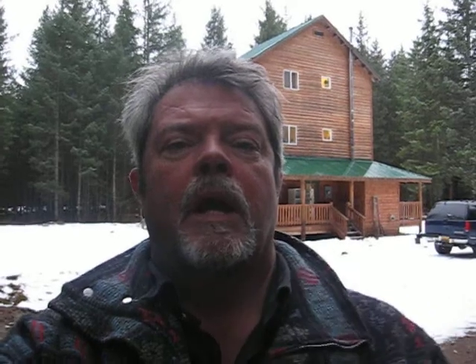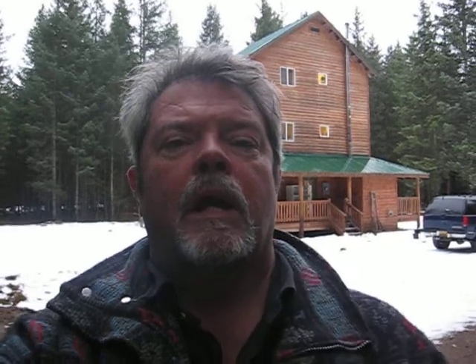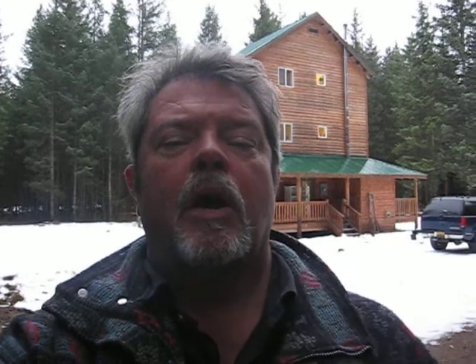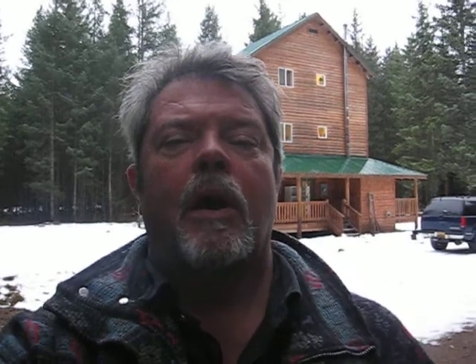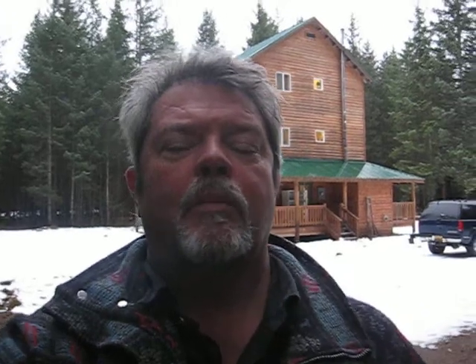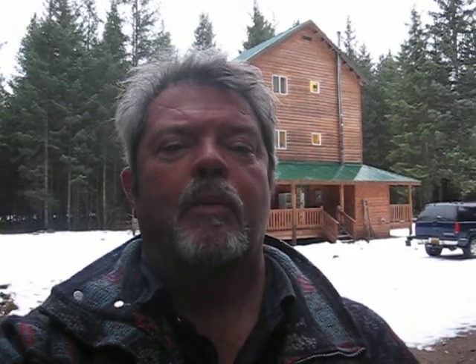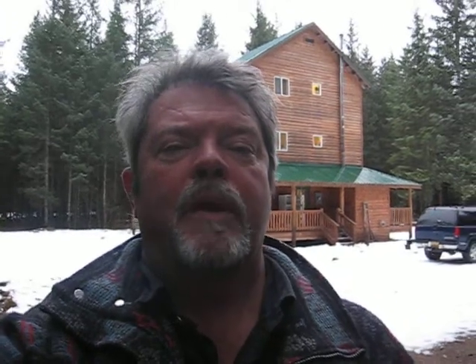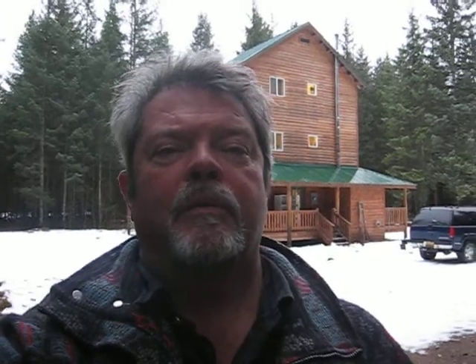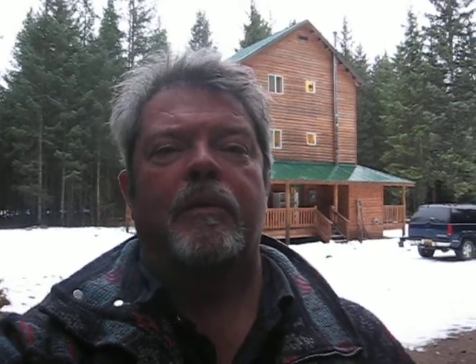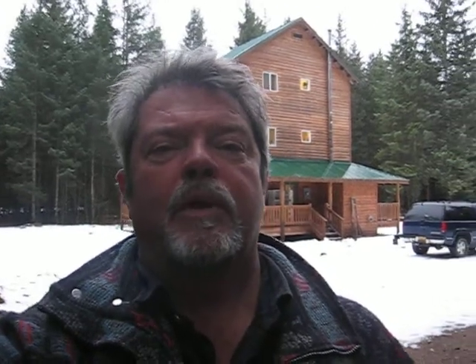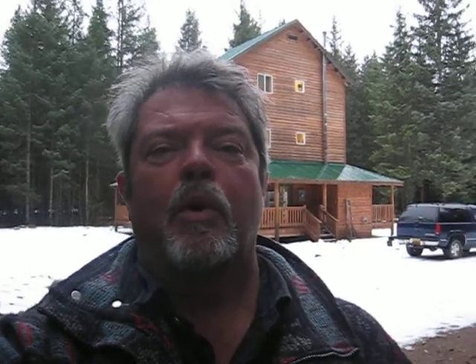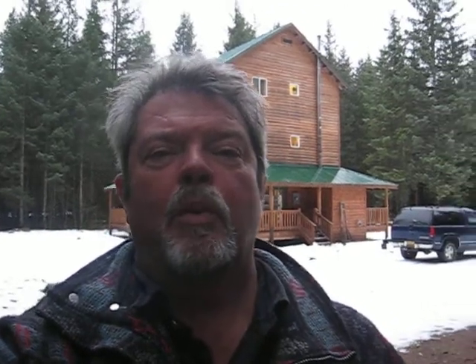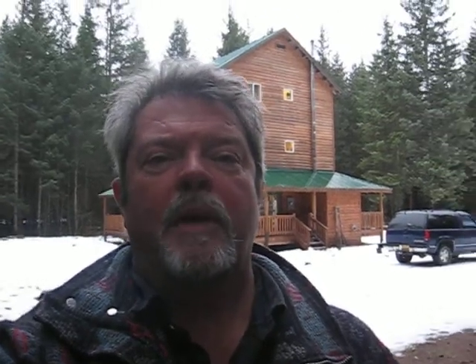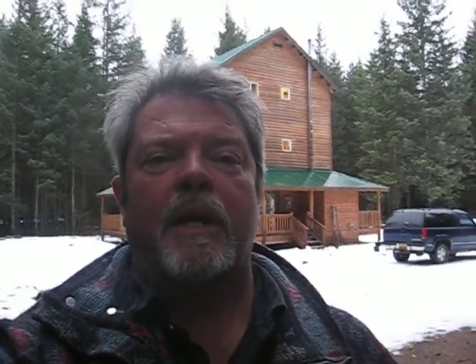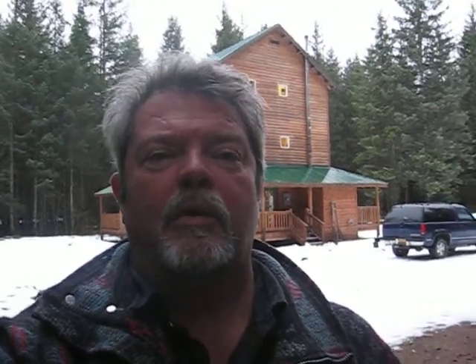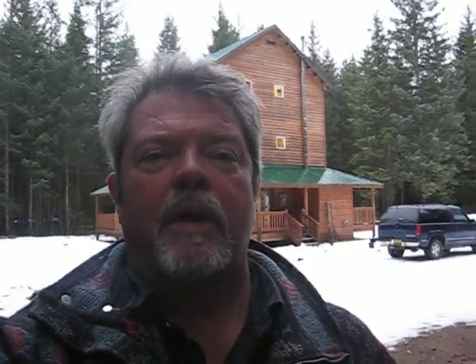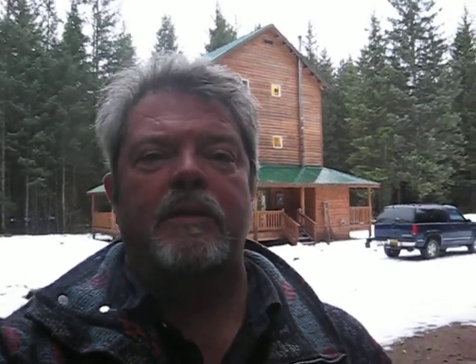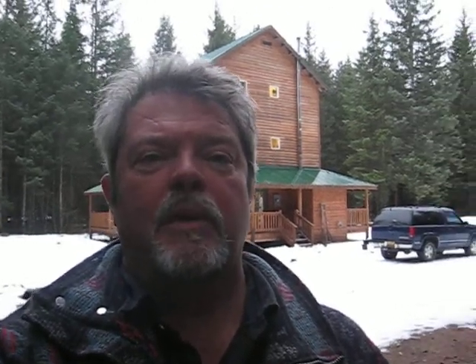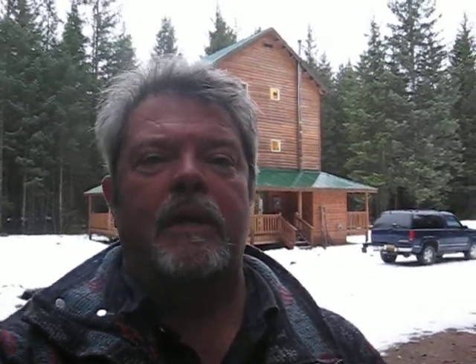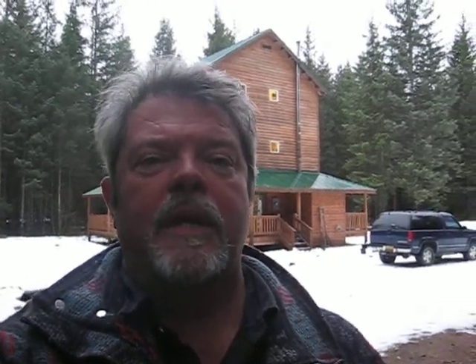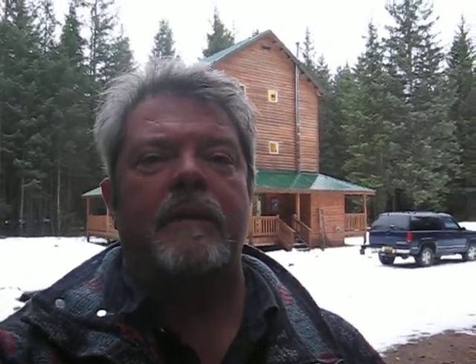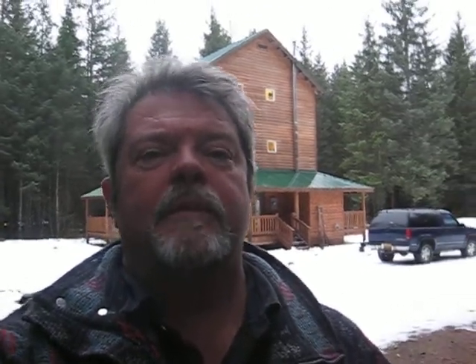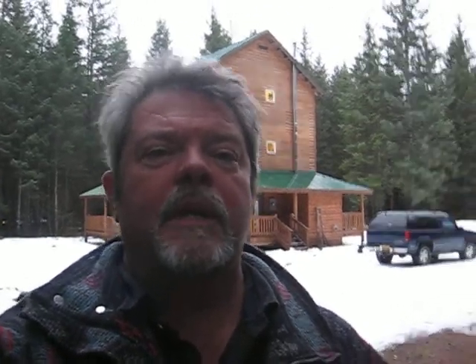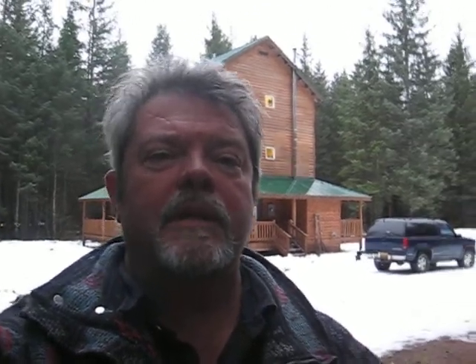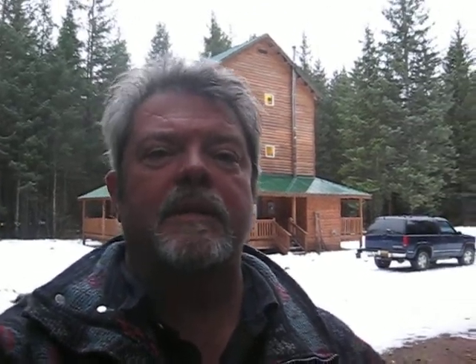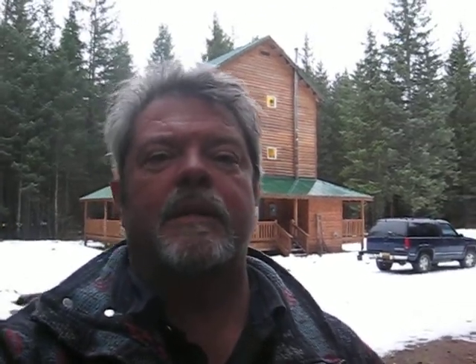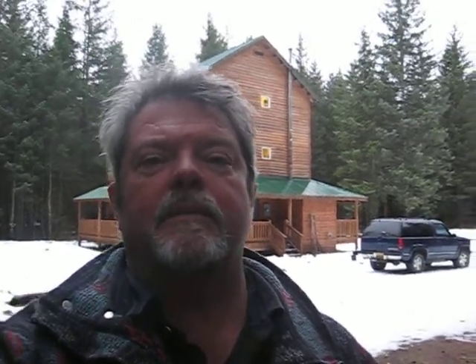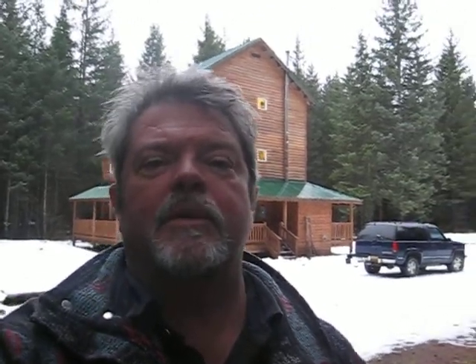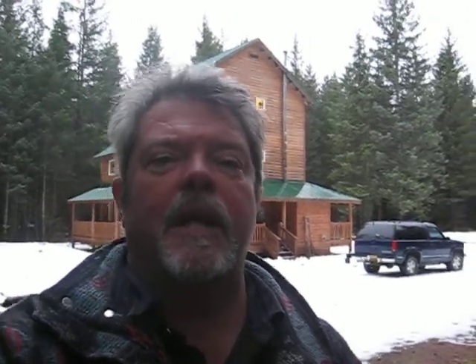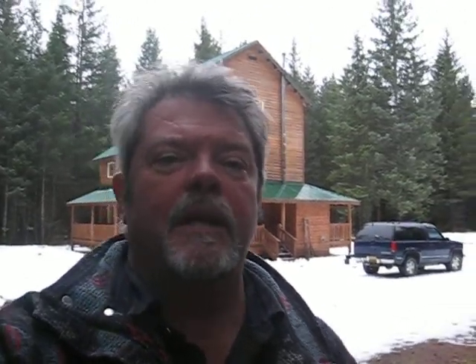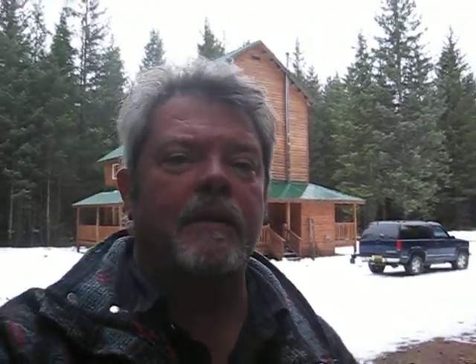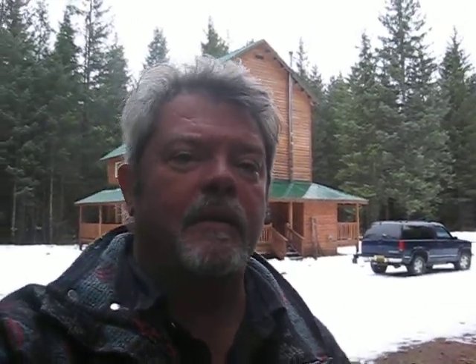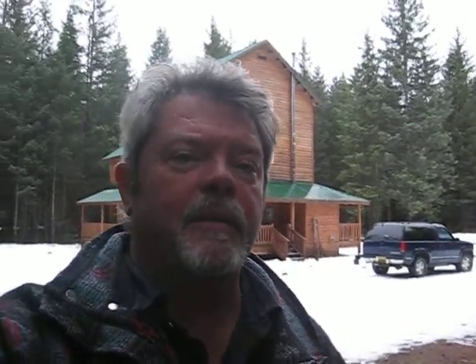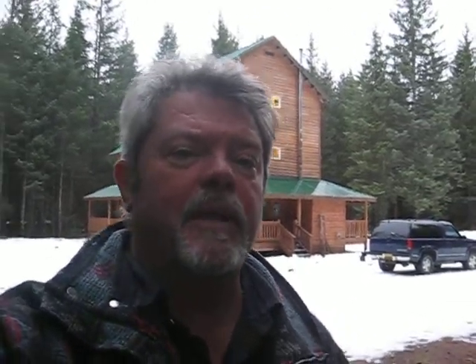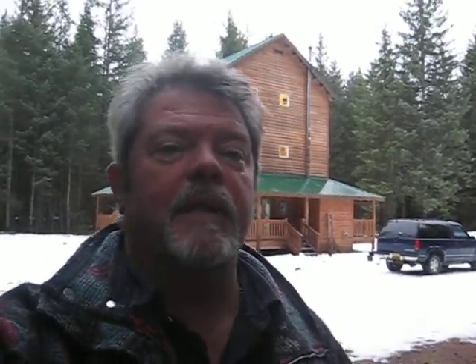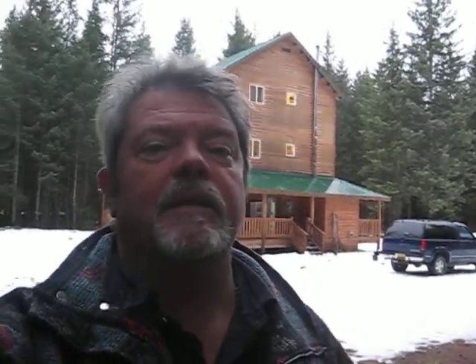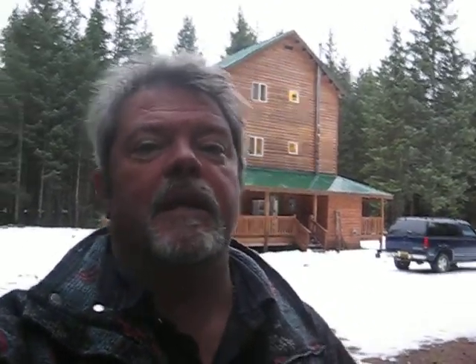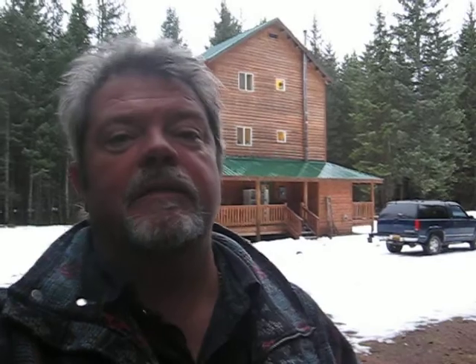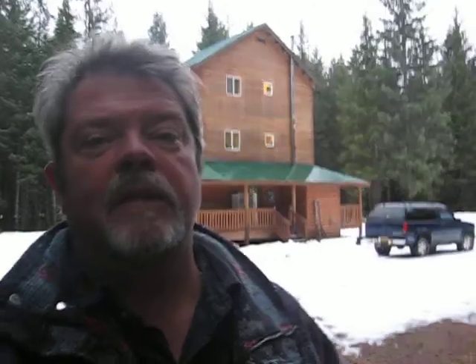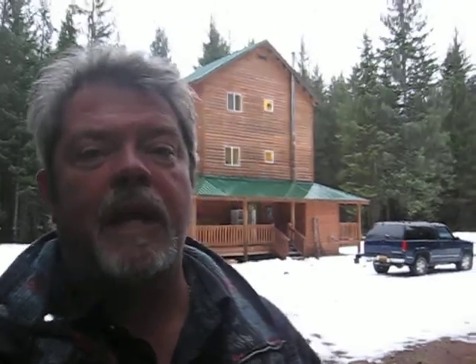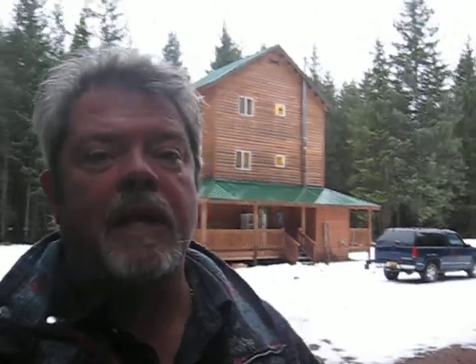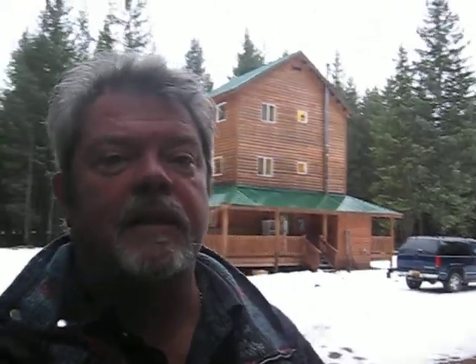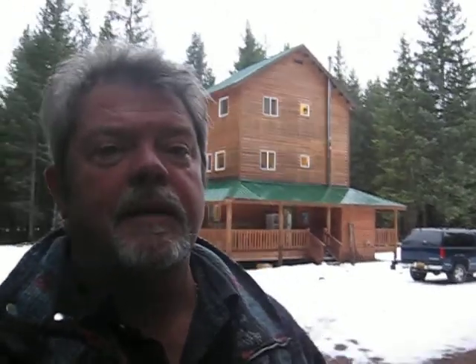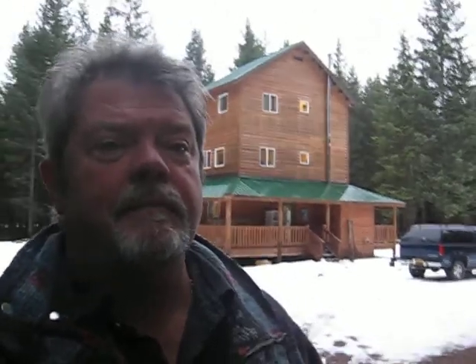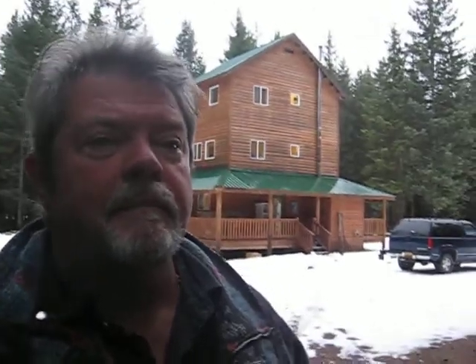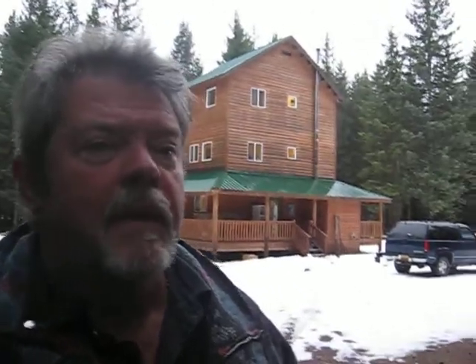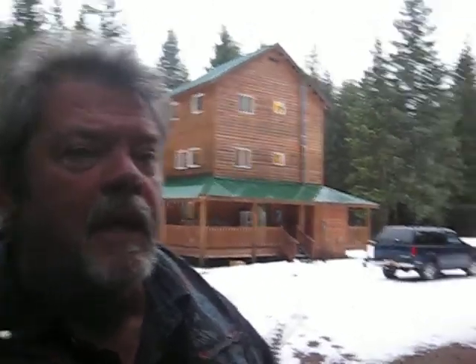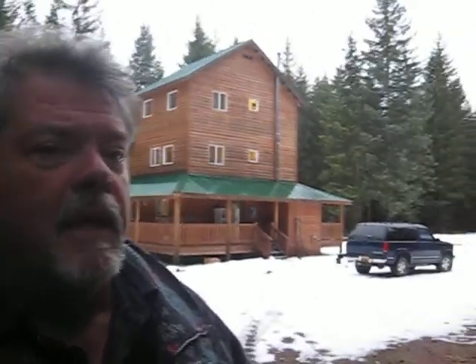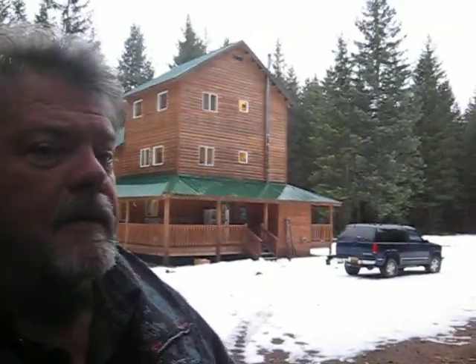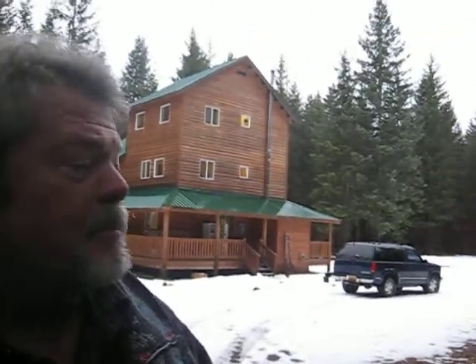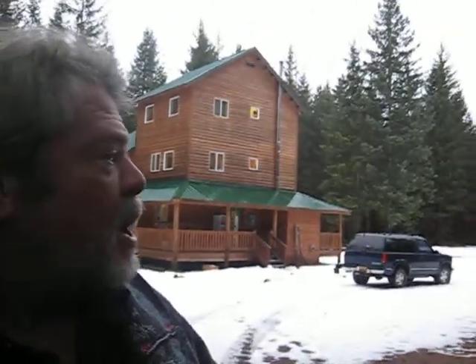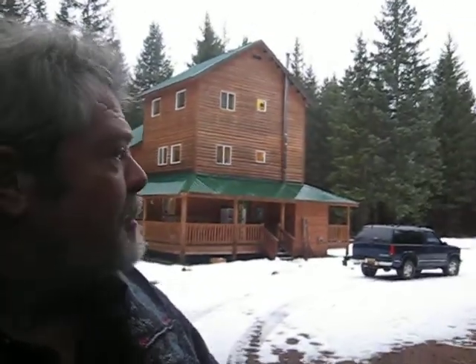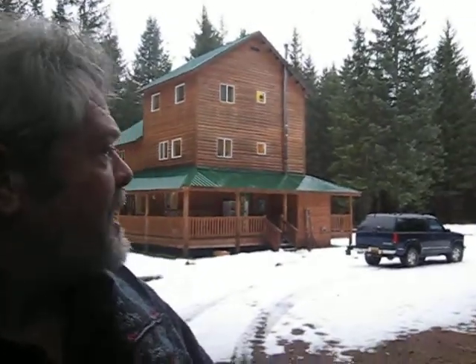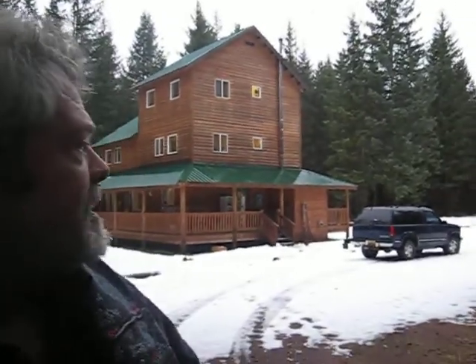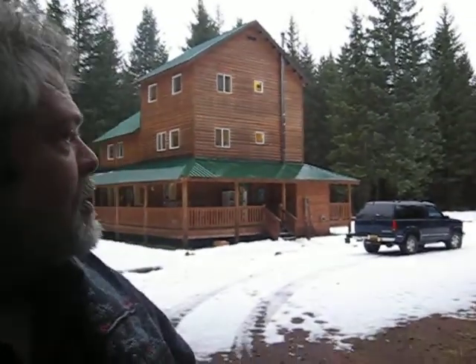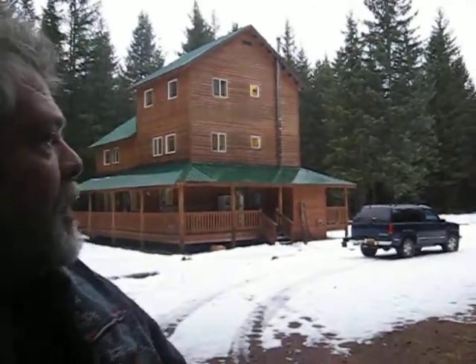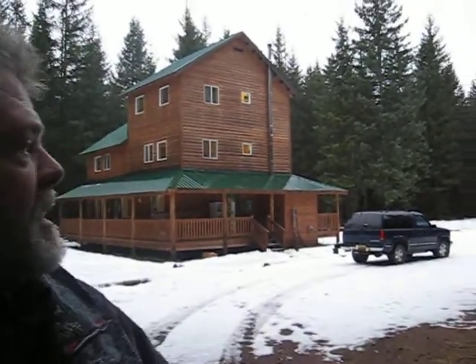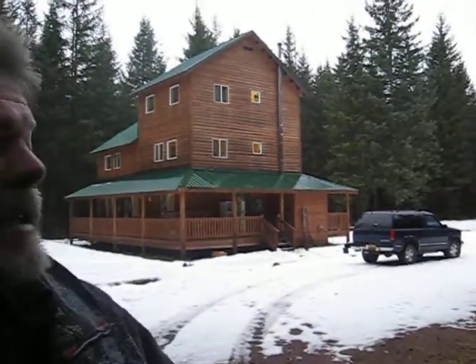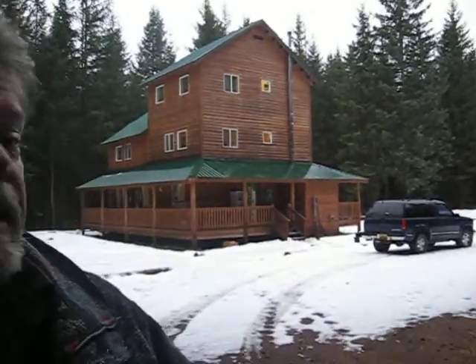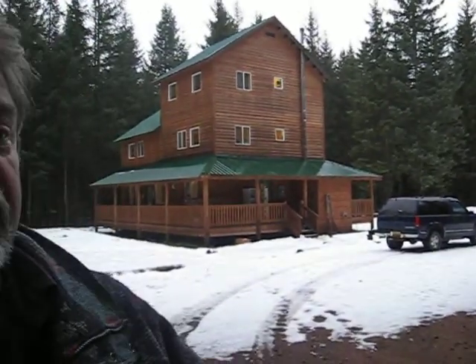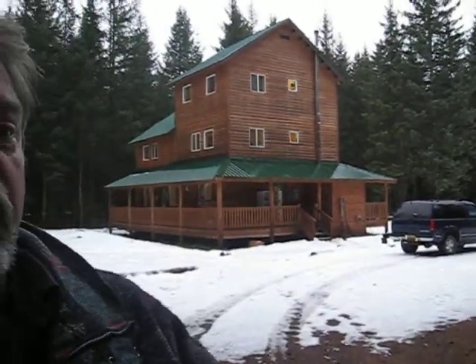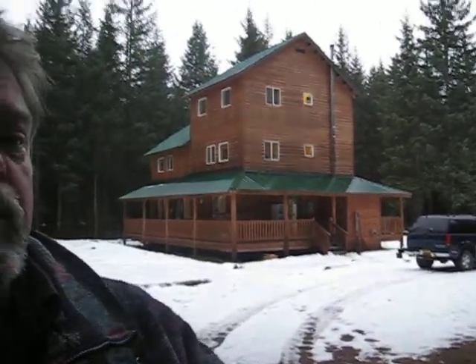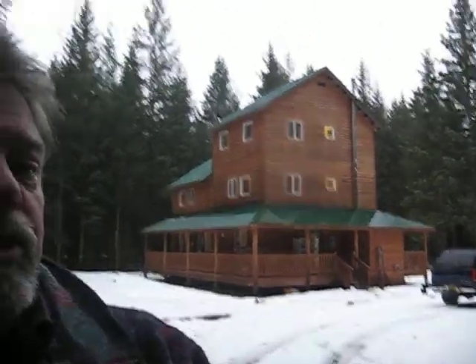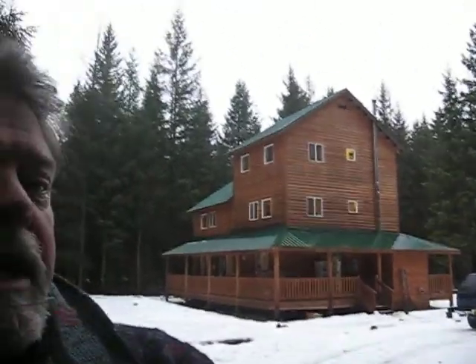Hello, I'm Whit Weaver with Coldwell Banker Race Realty. Today is December 2nd, I'm in Gustavus, Alaska. This property is 26 Snow Street.